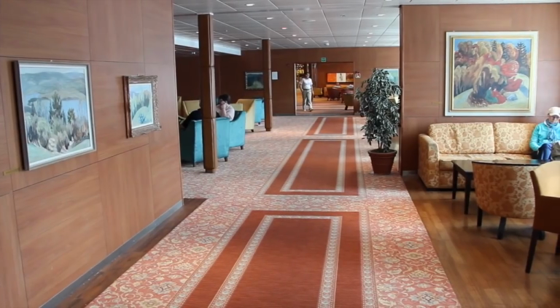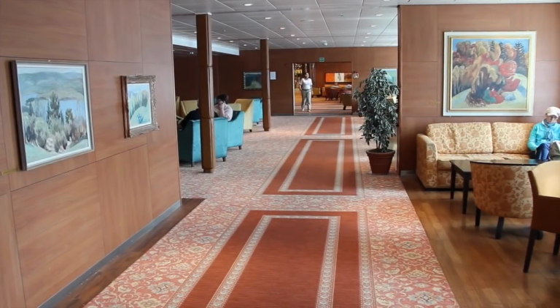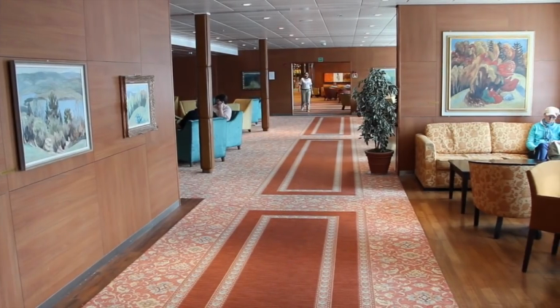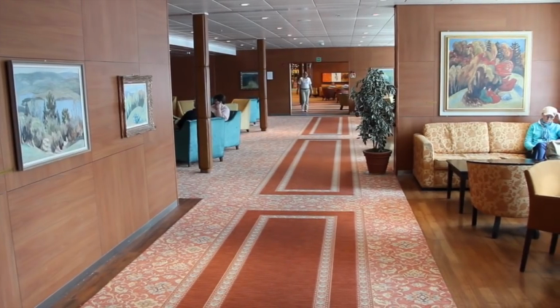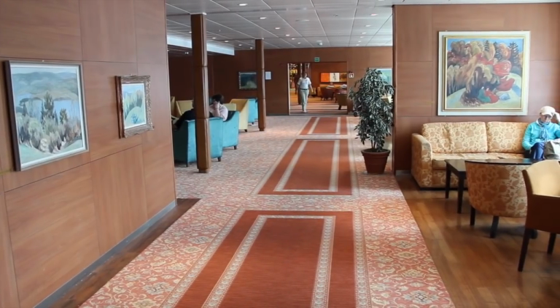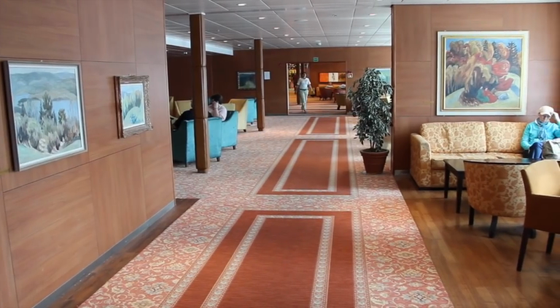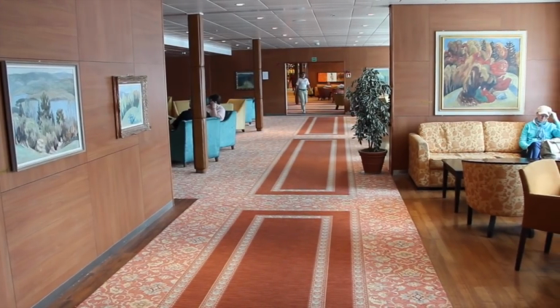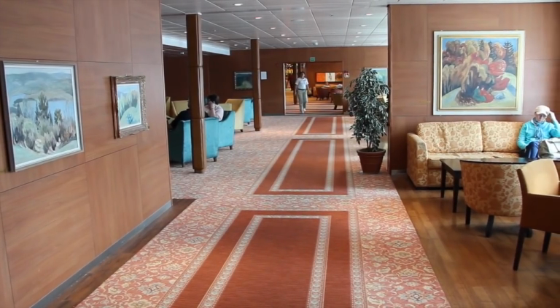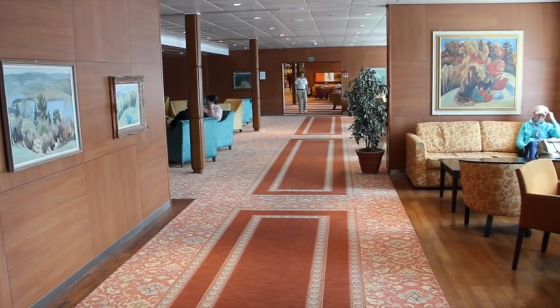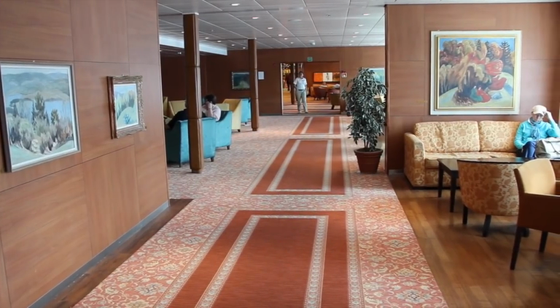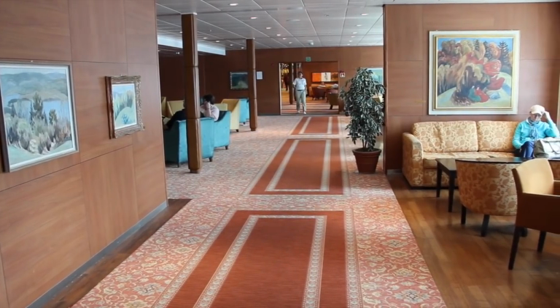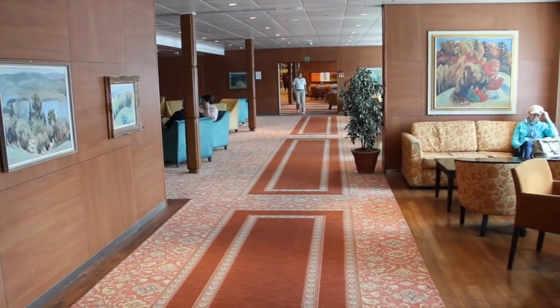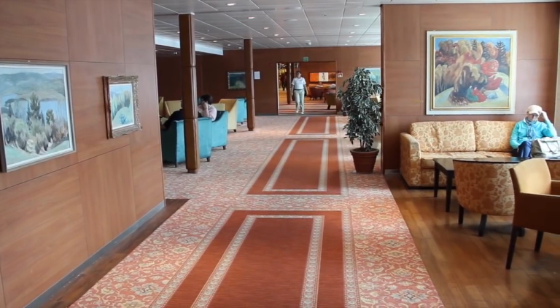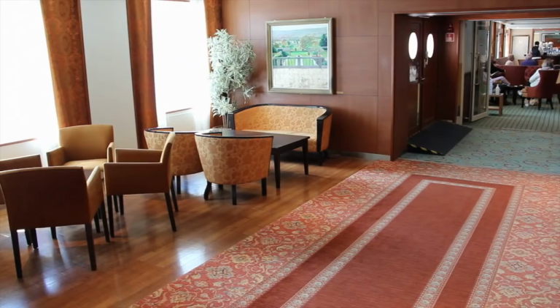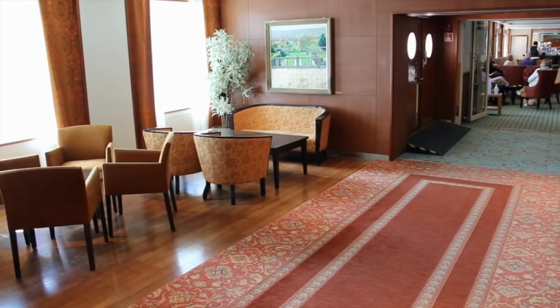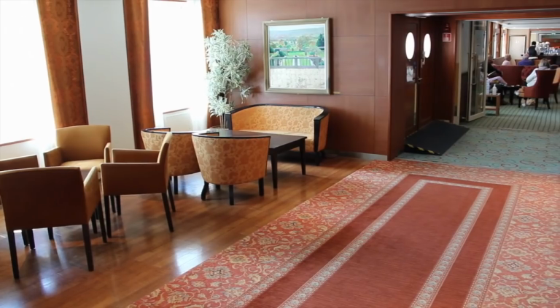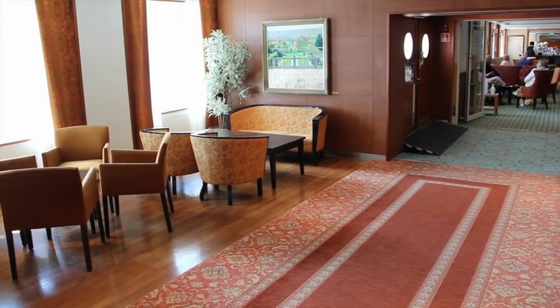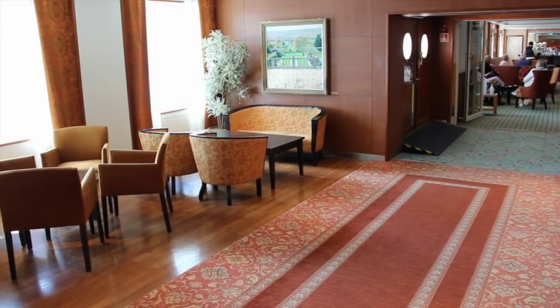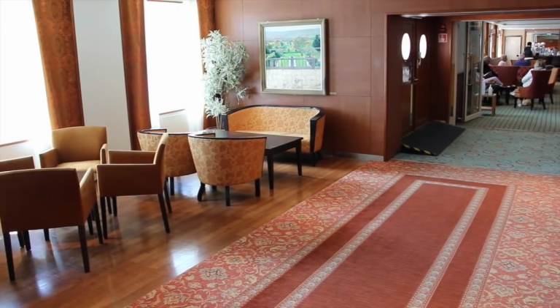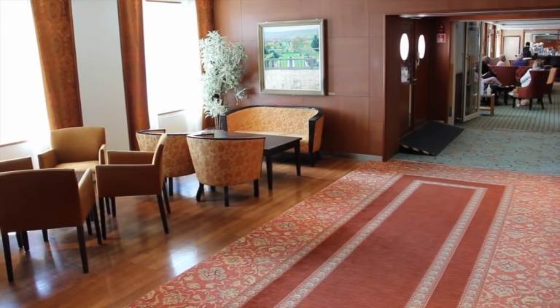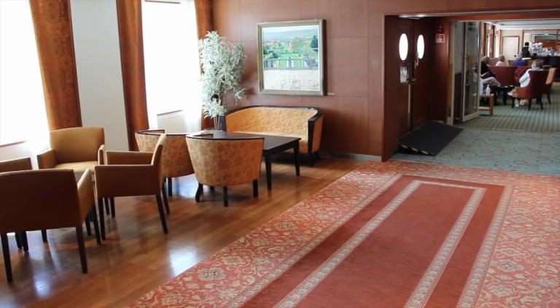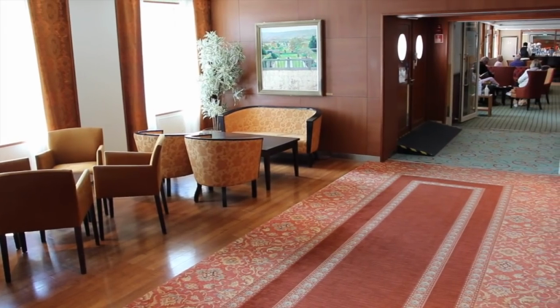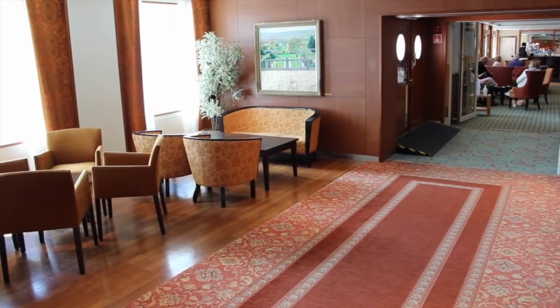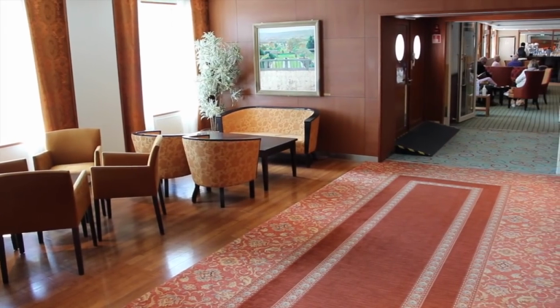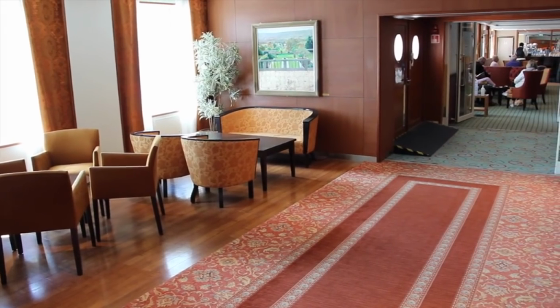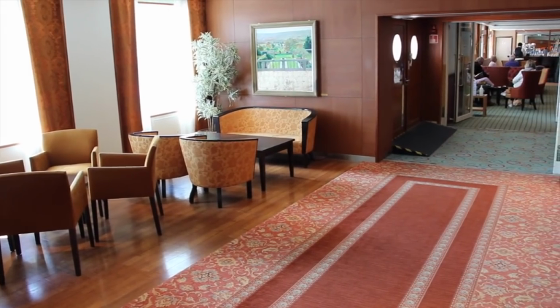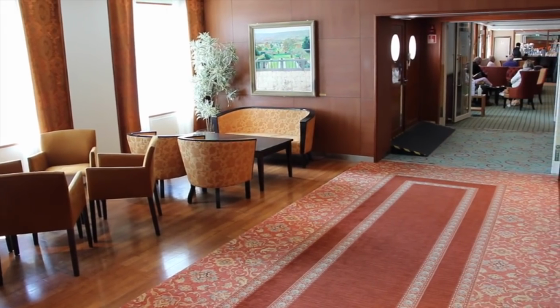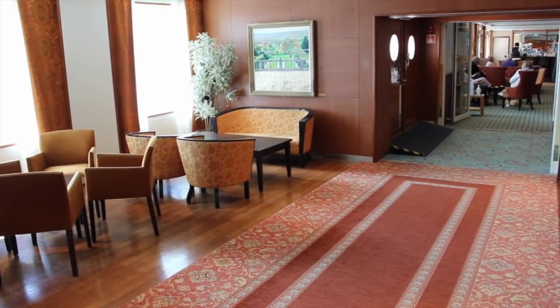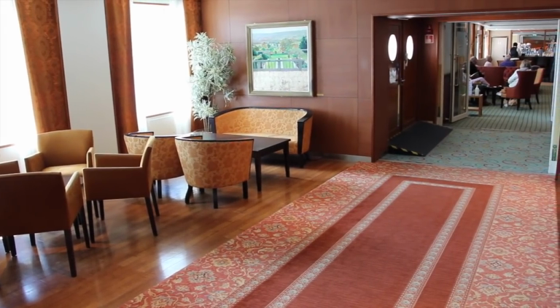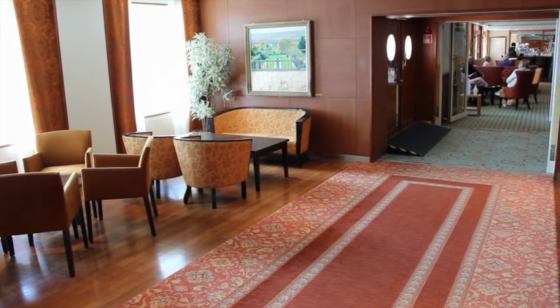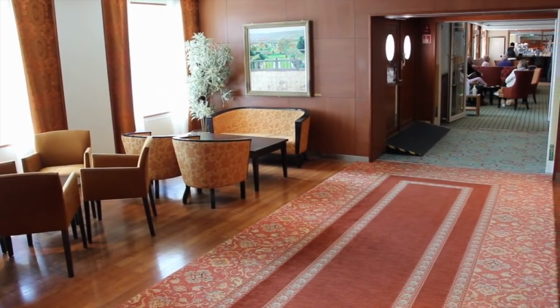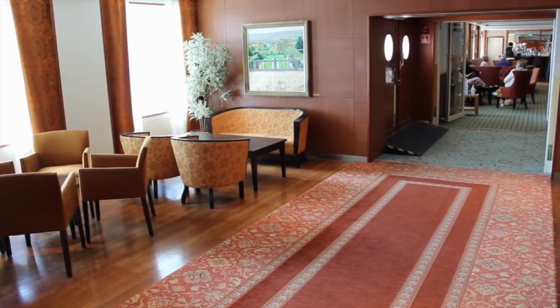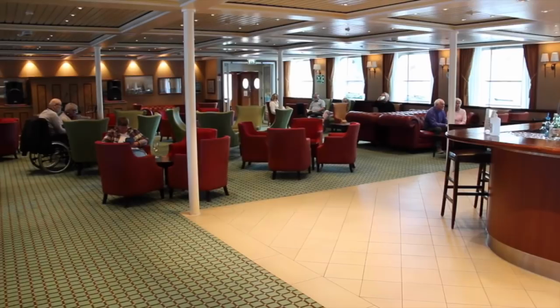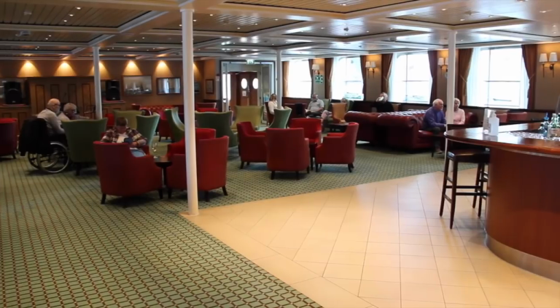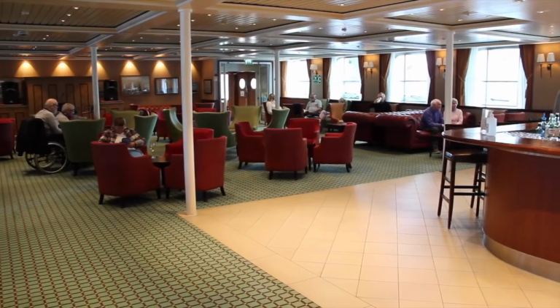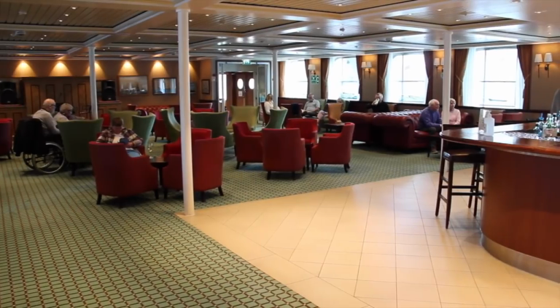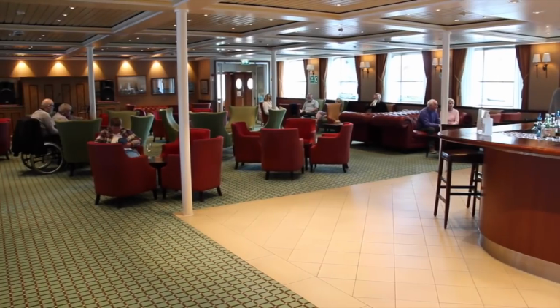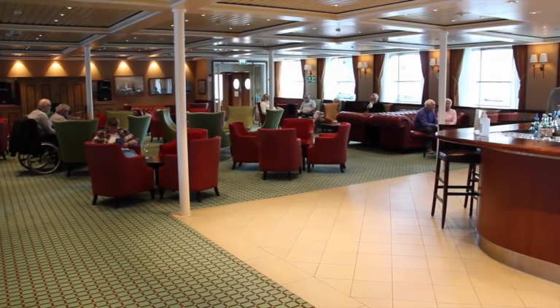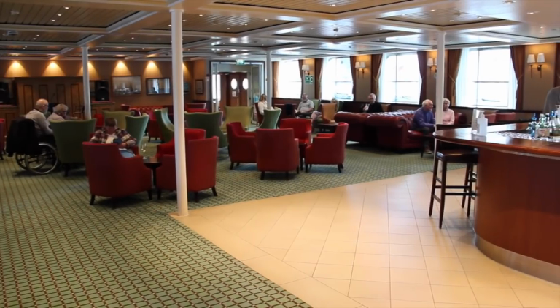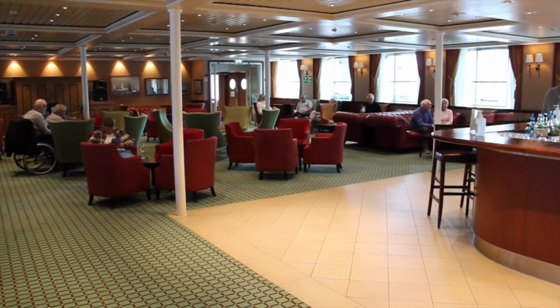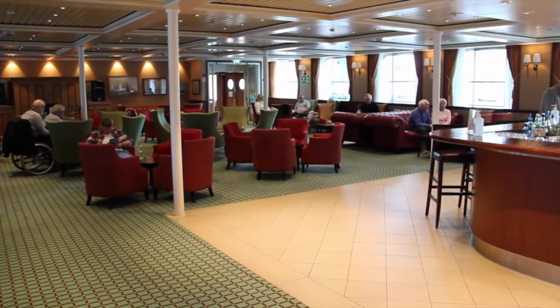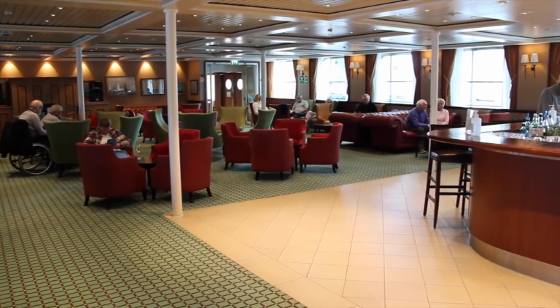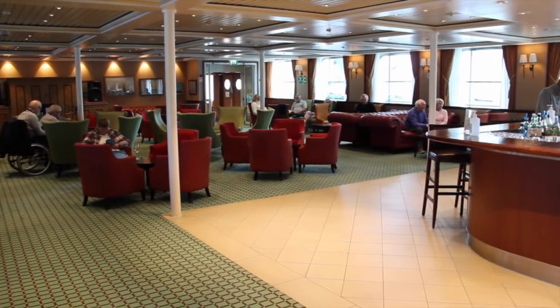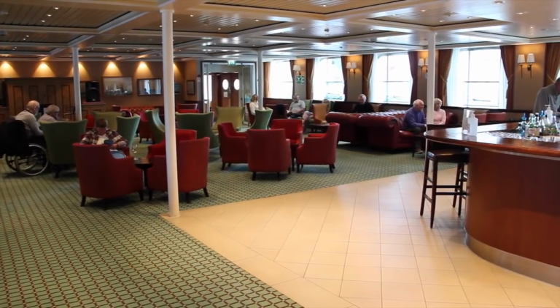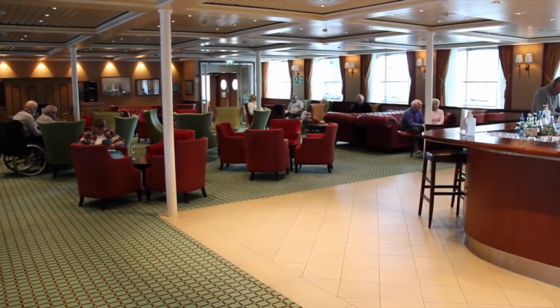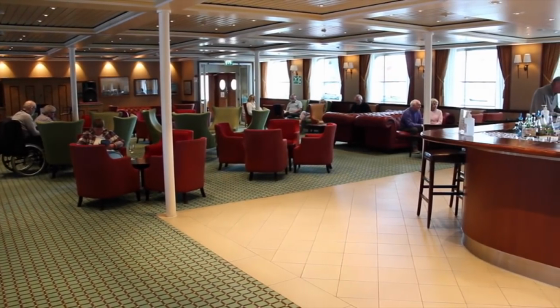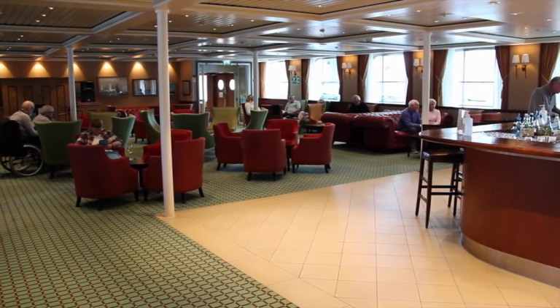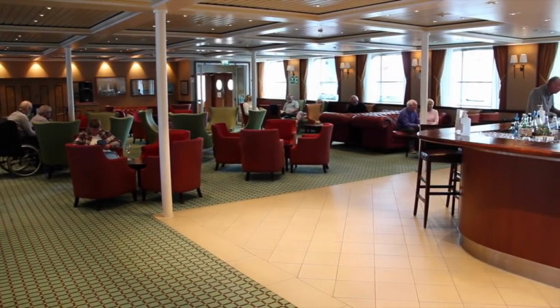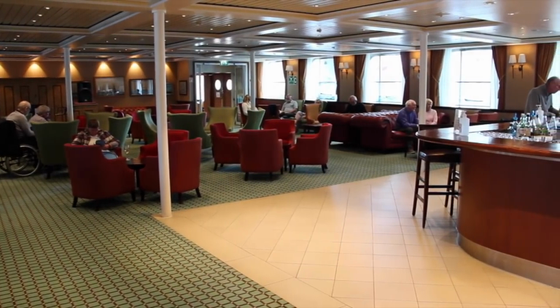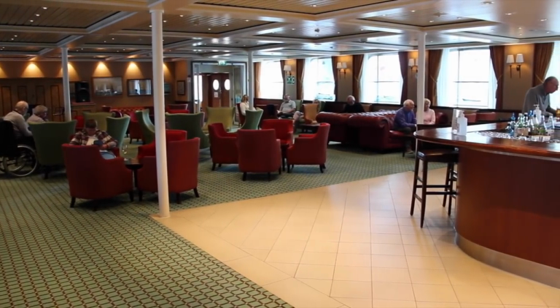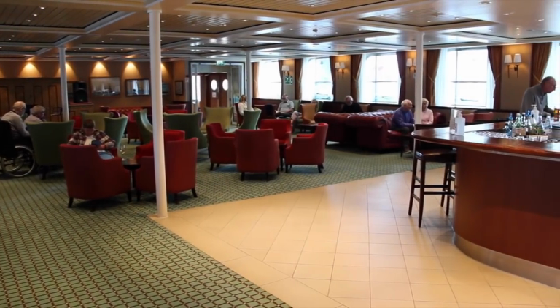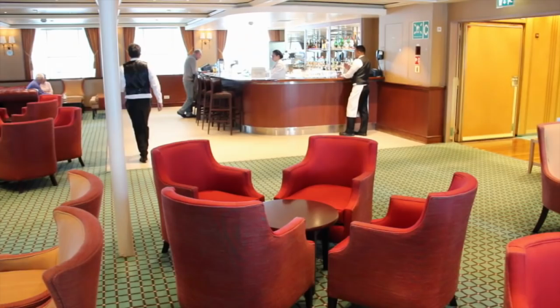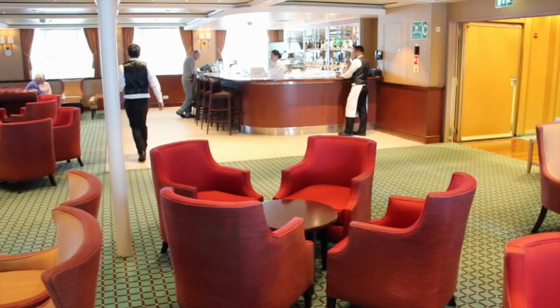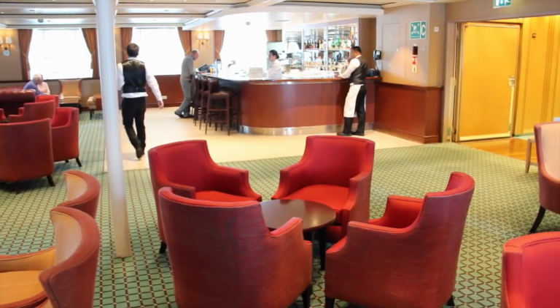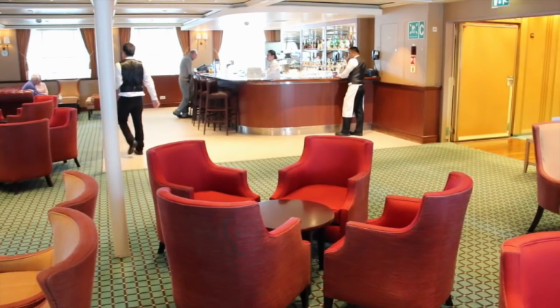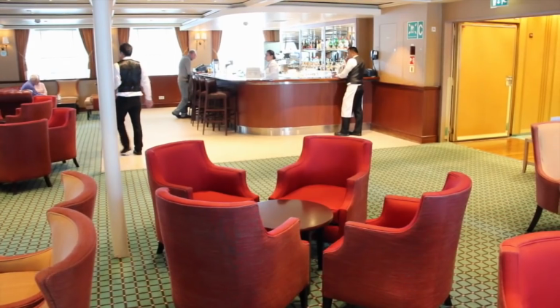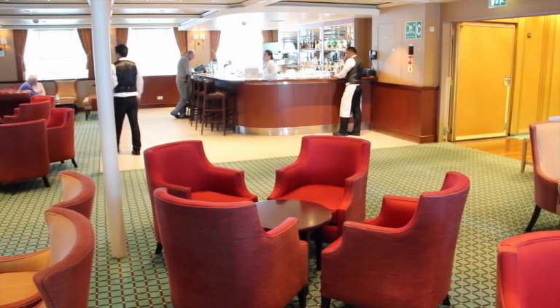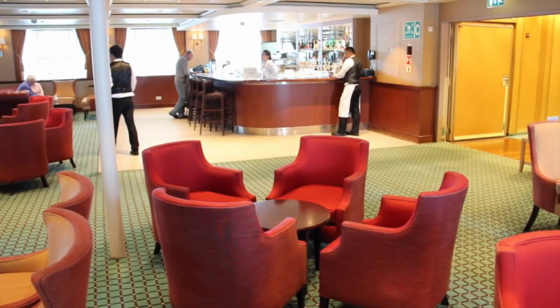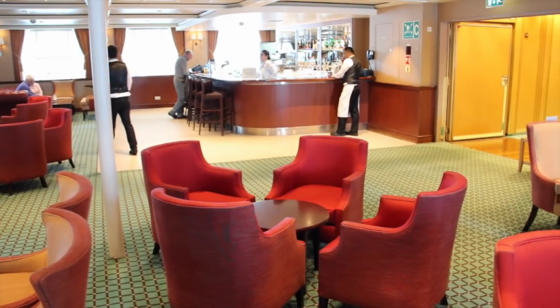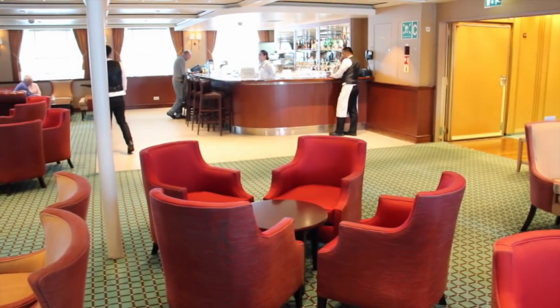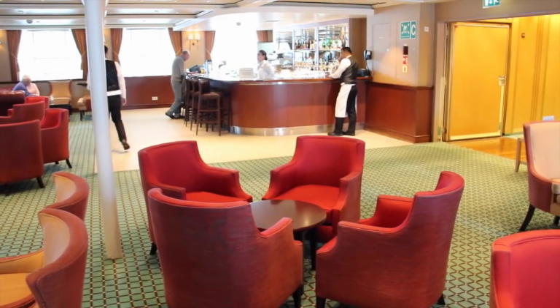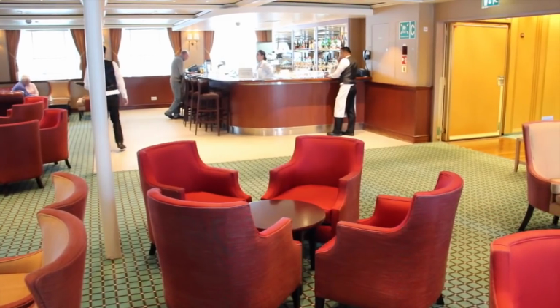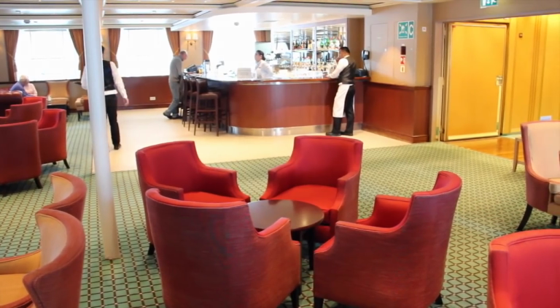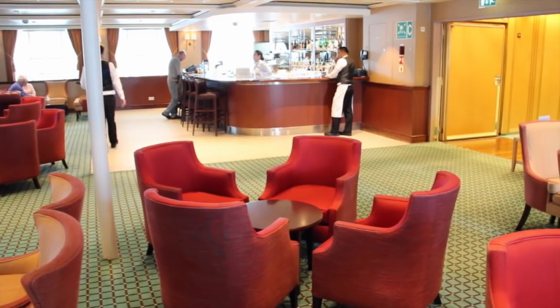Further along on this deck is the popular Morning Light pub, a meeting place for pre- and post-dinner drinks.